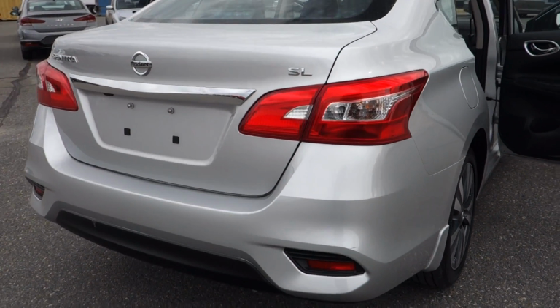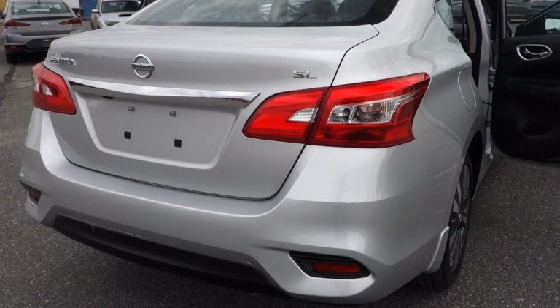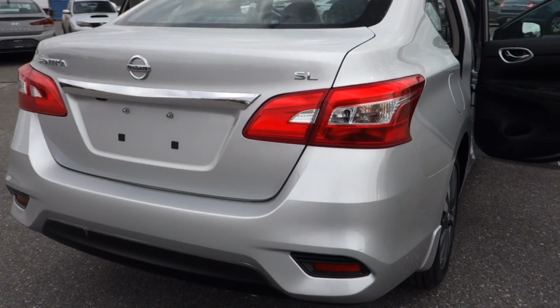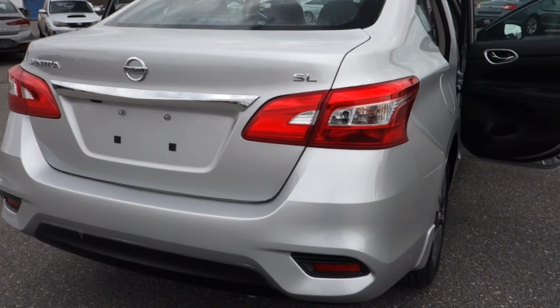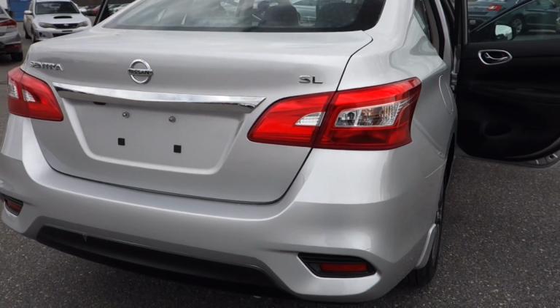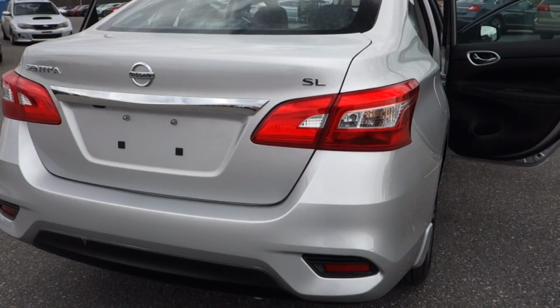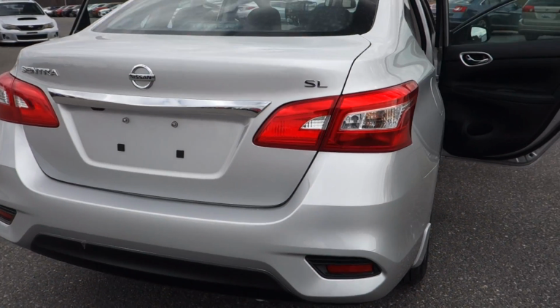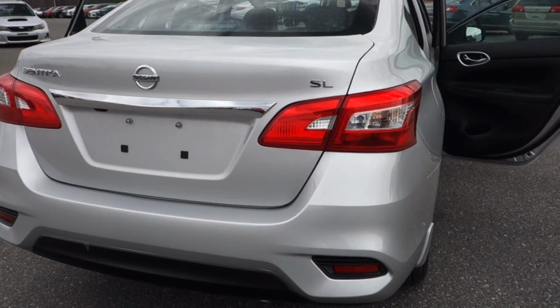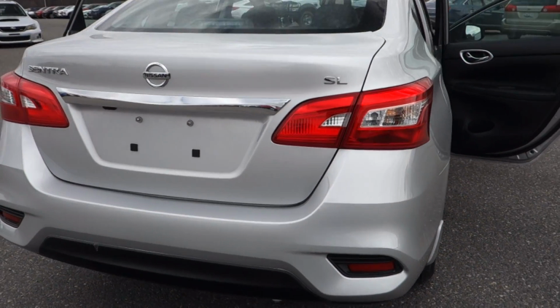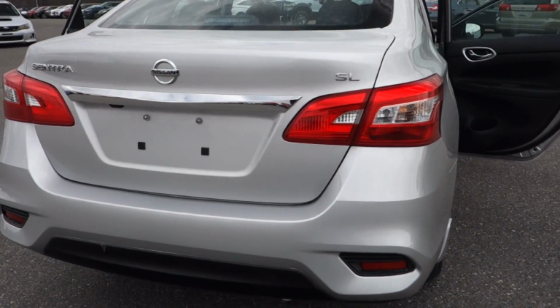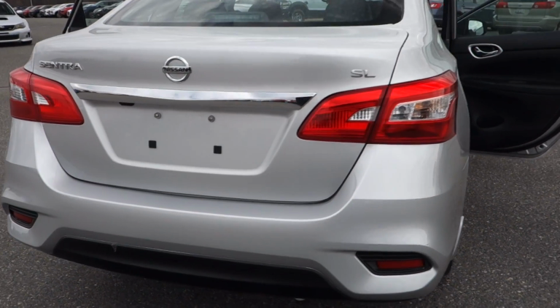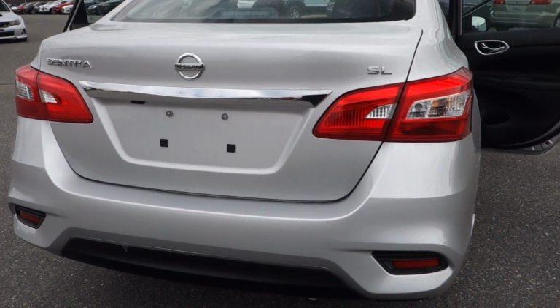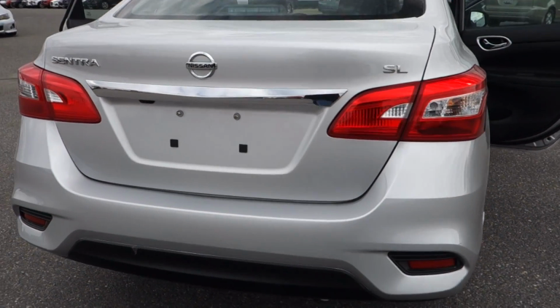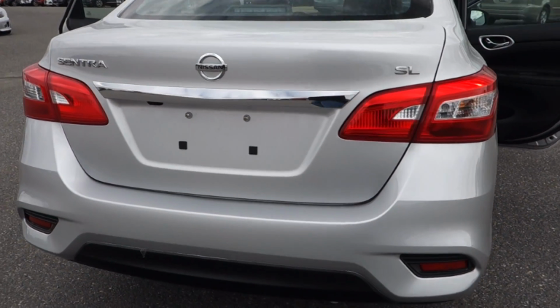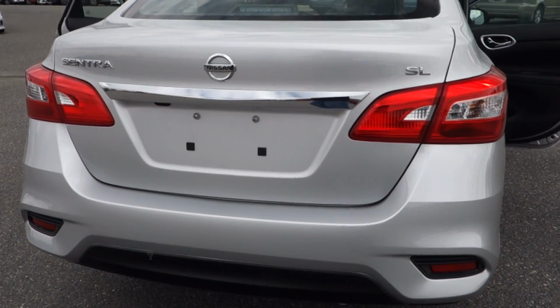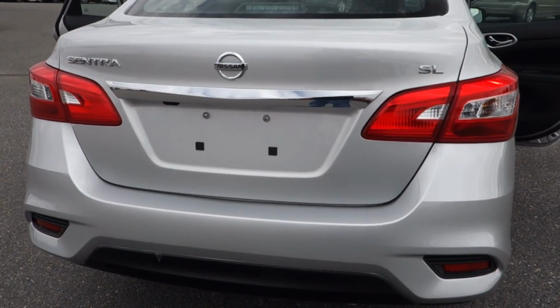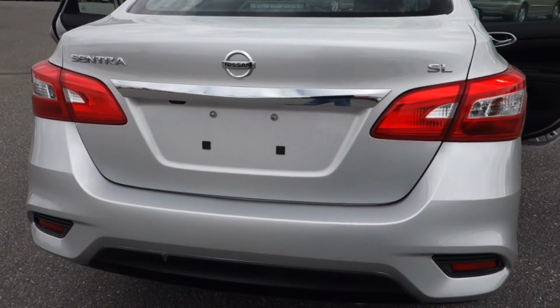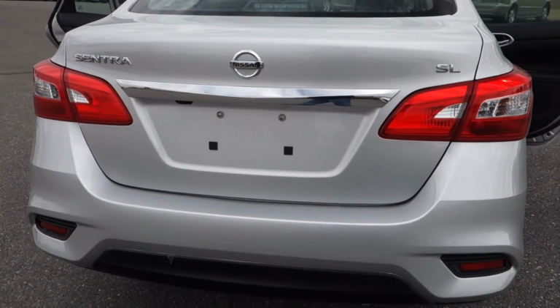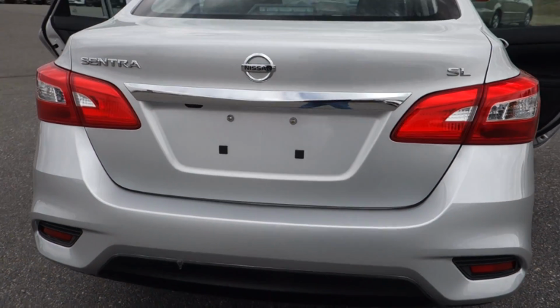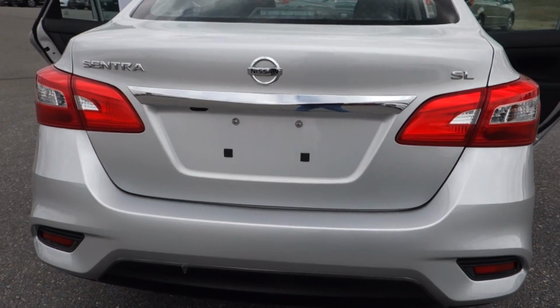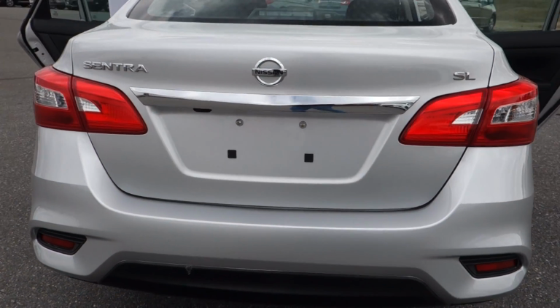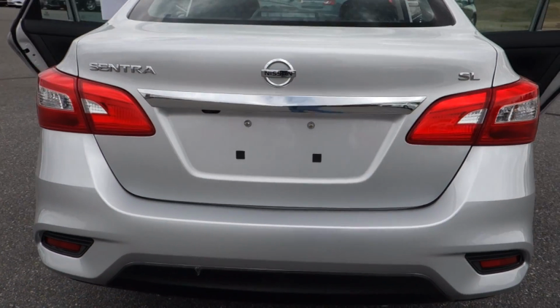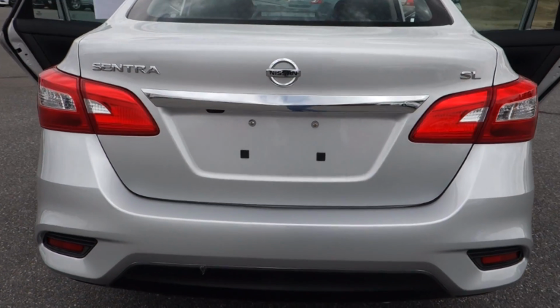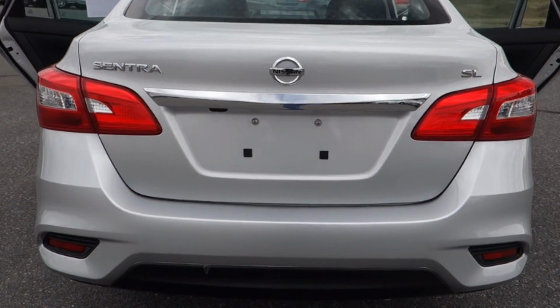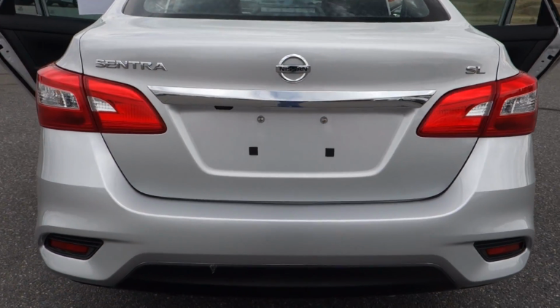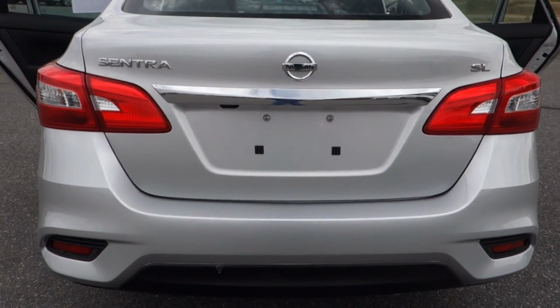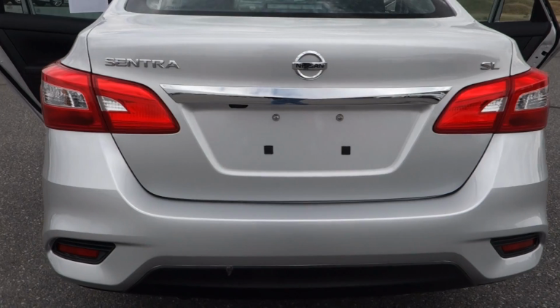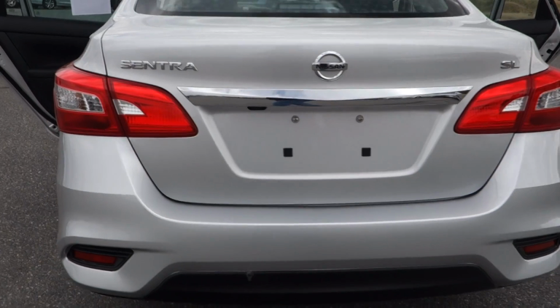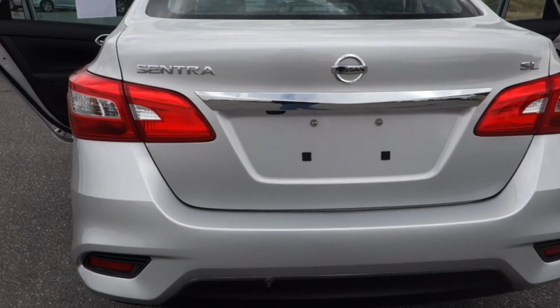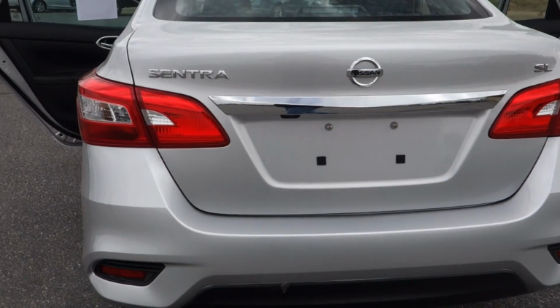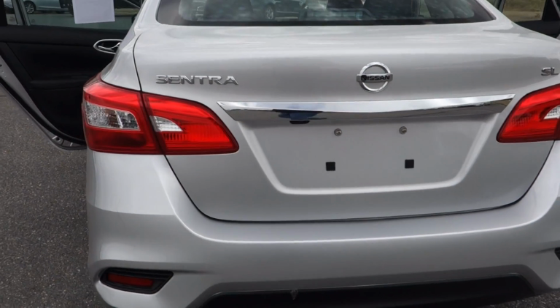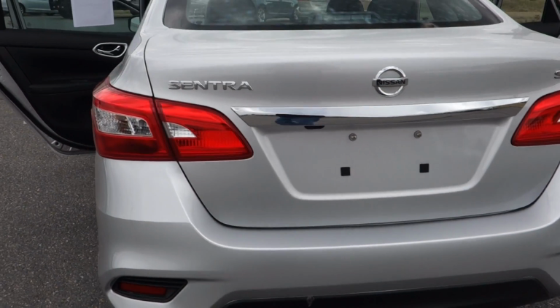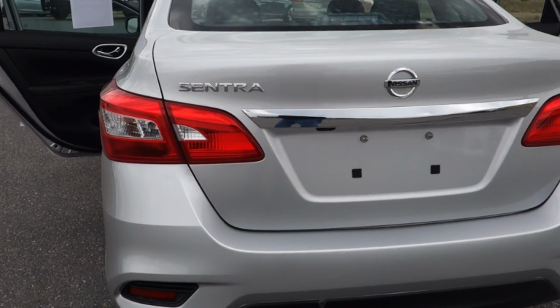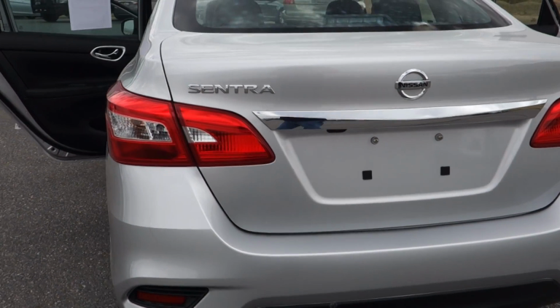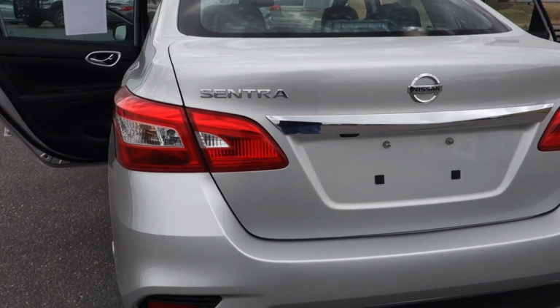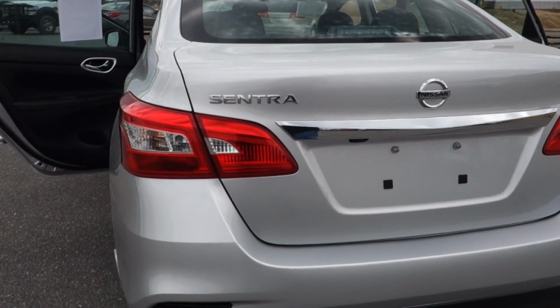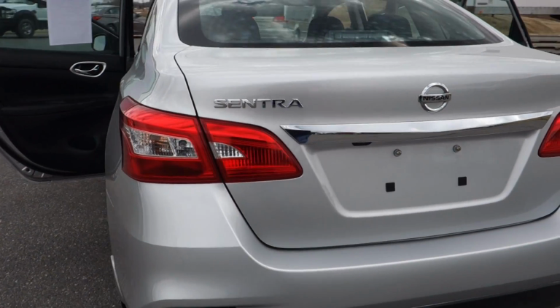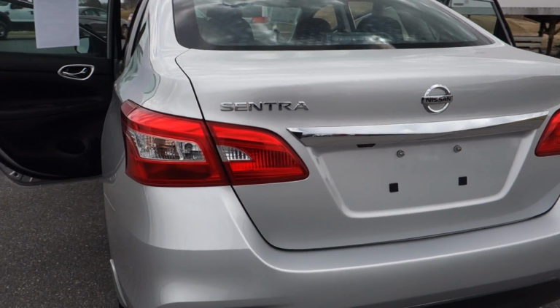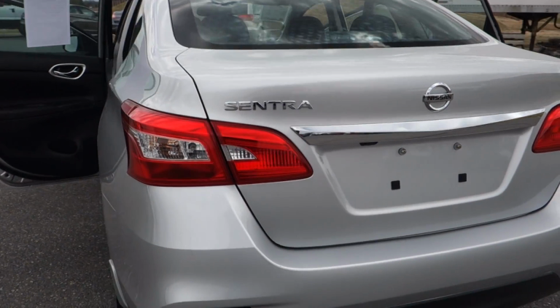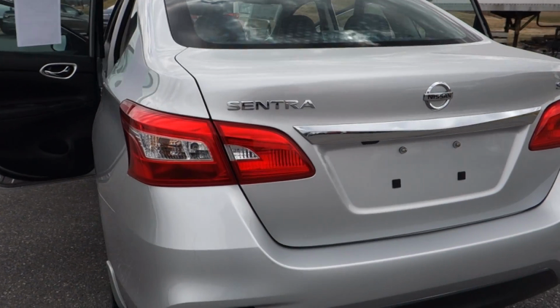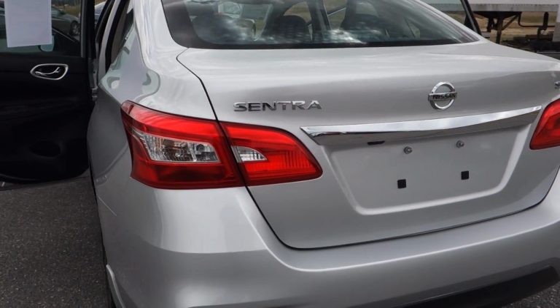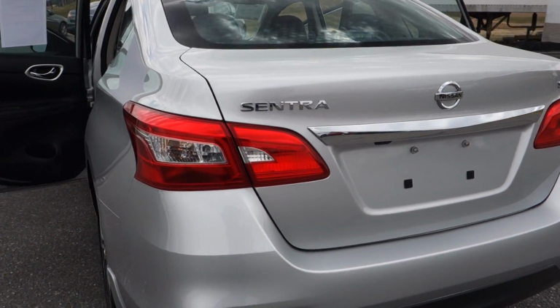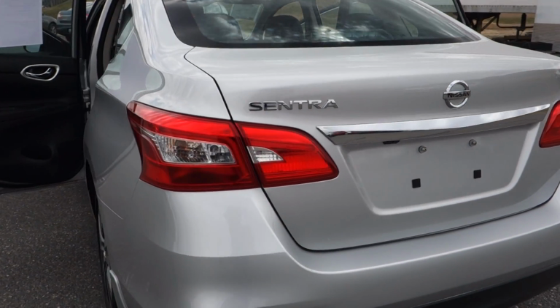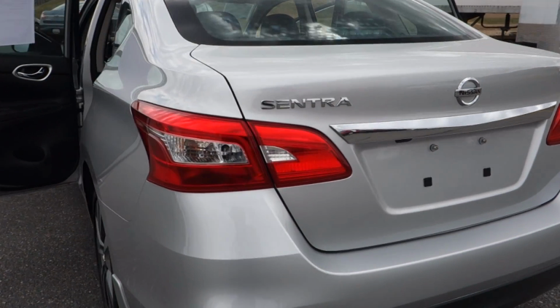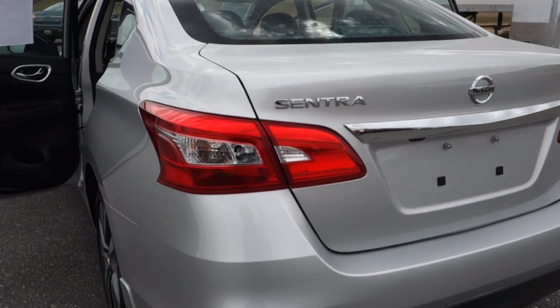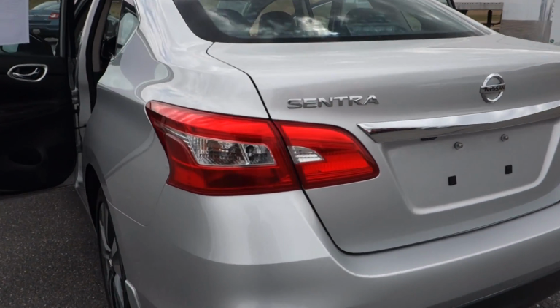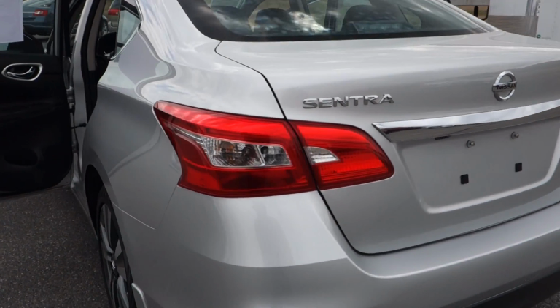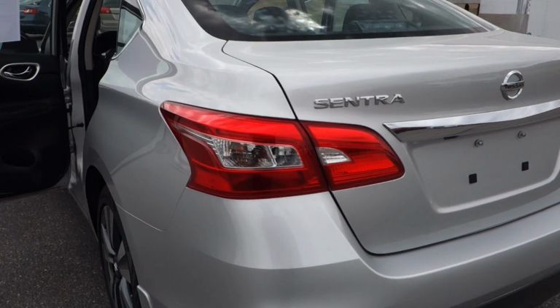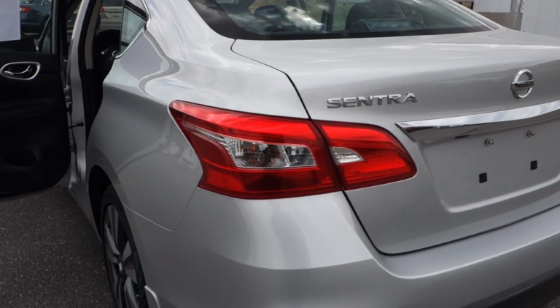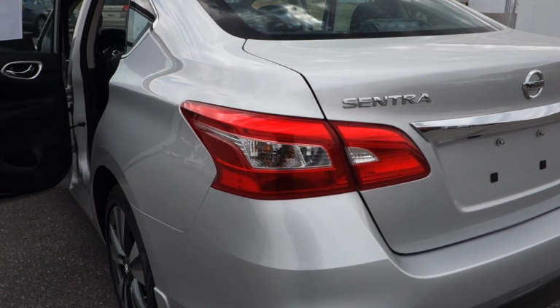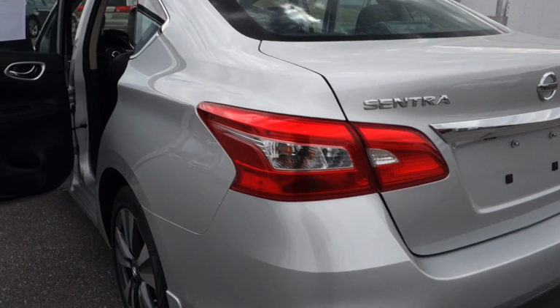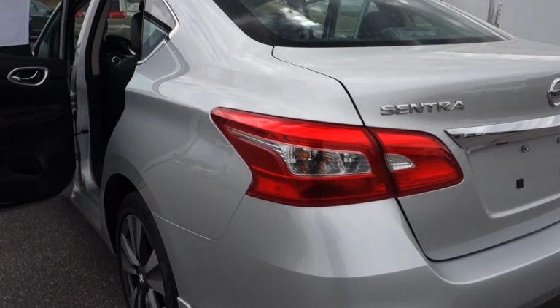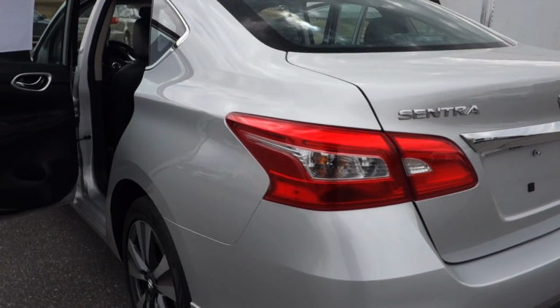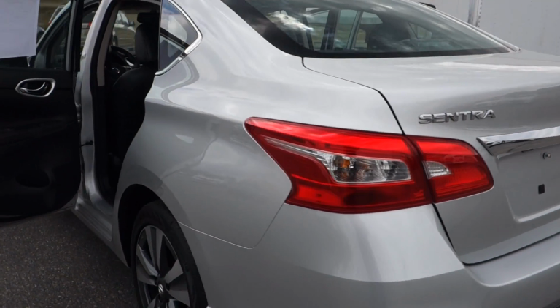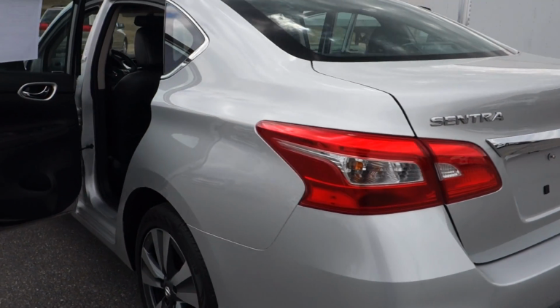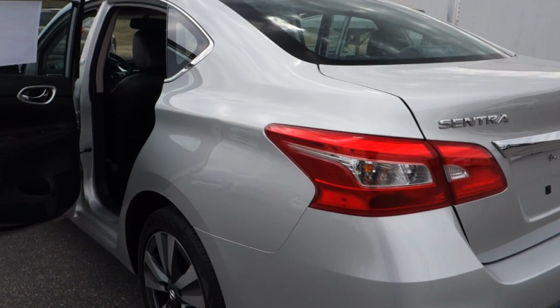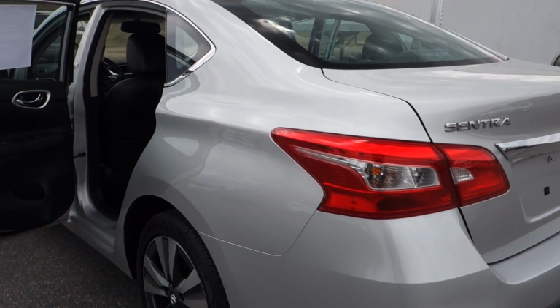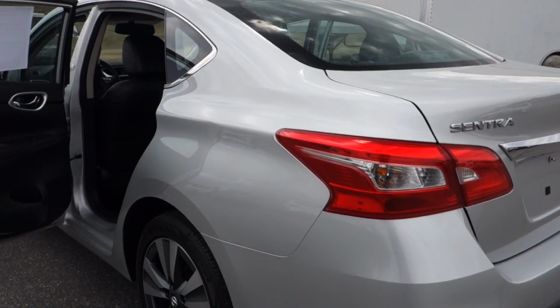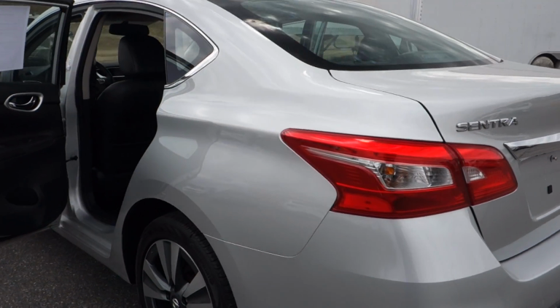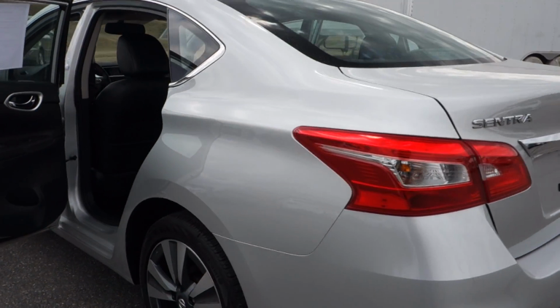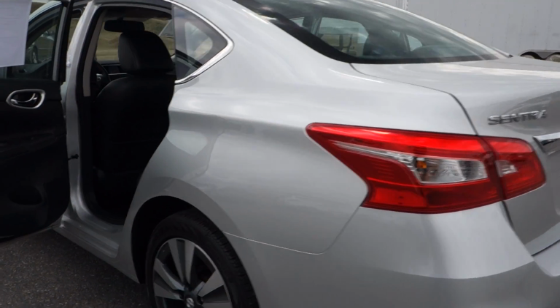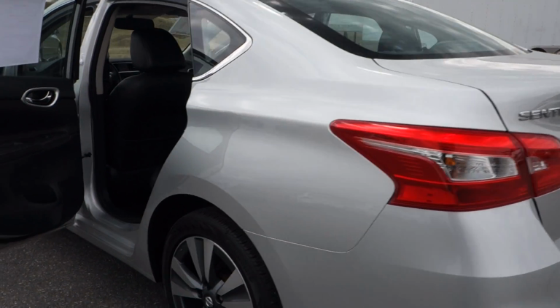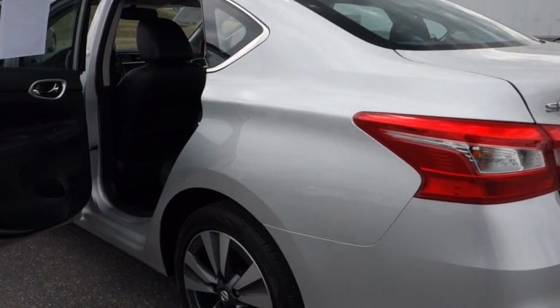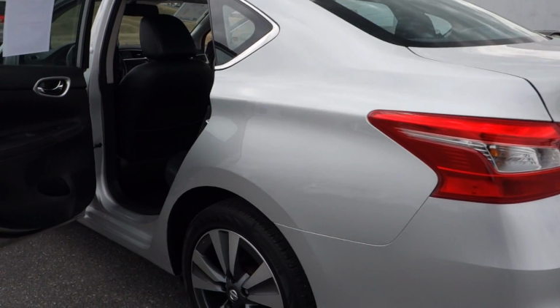The vehicle also has a nice-sized trunk, automatic transmission, front-wheel drive, traction control, and anti-lock brakes, so it's nice and safe.